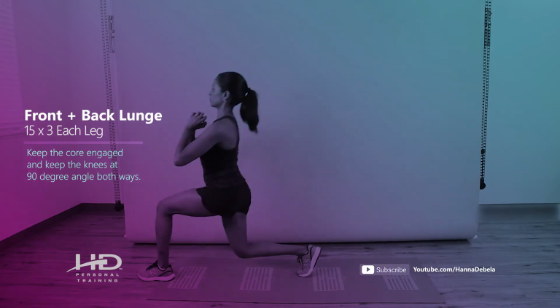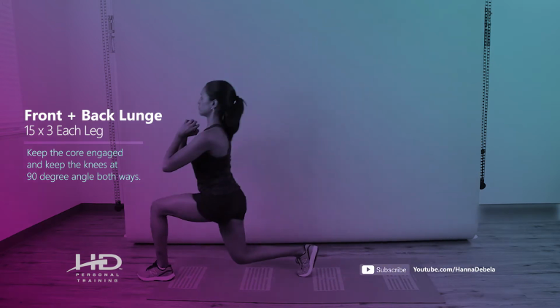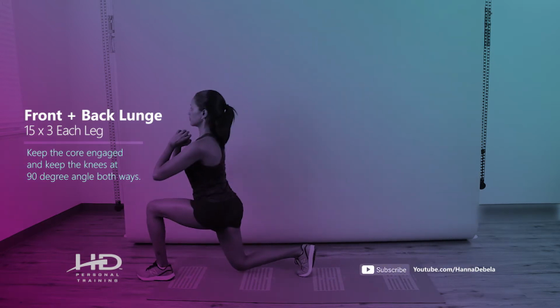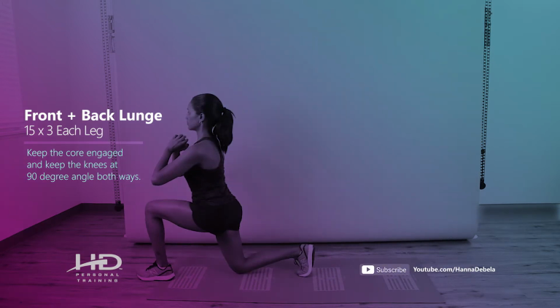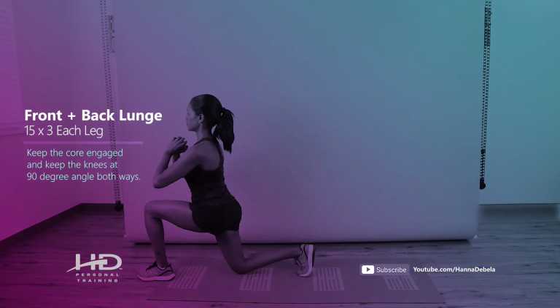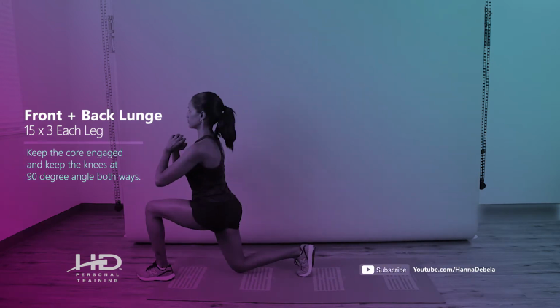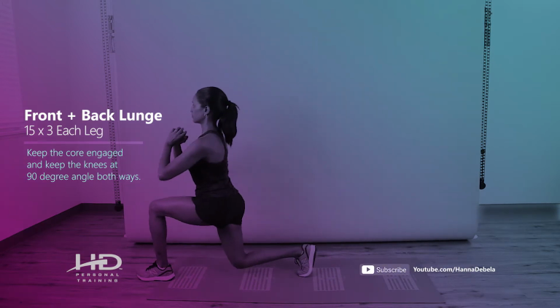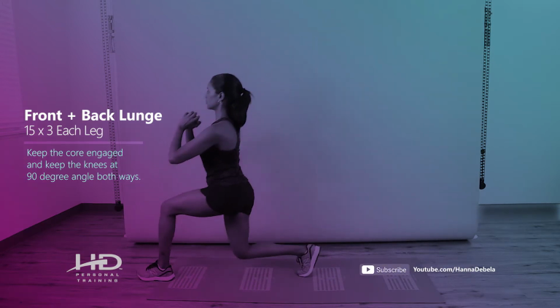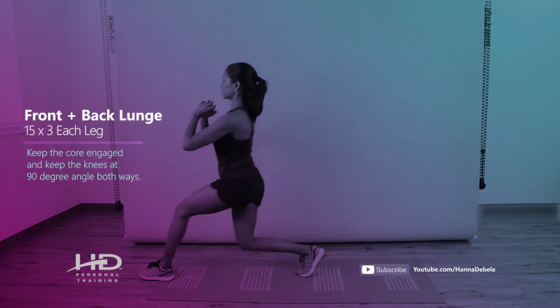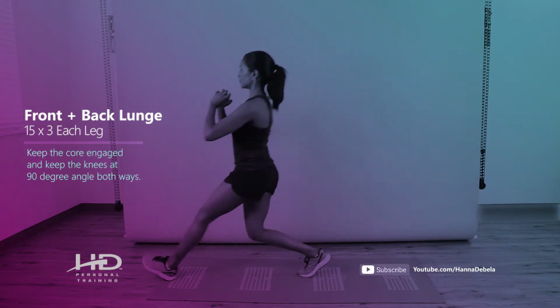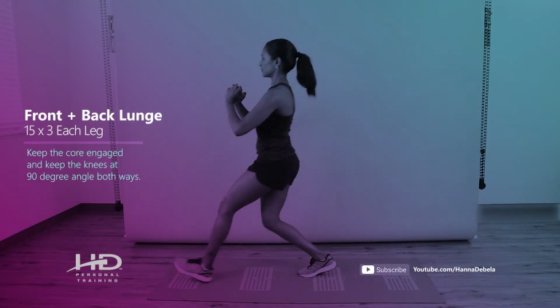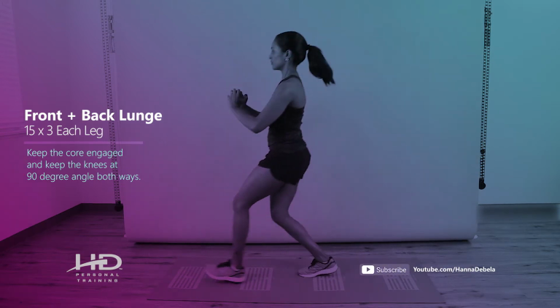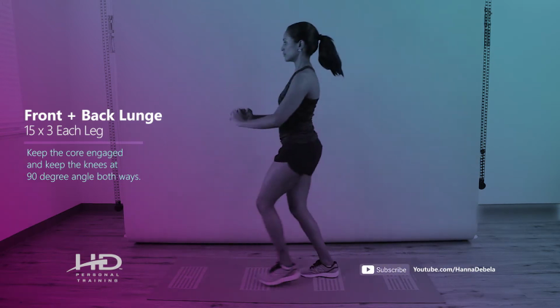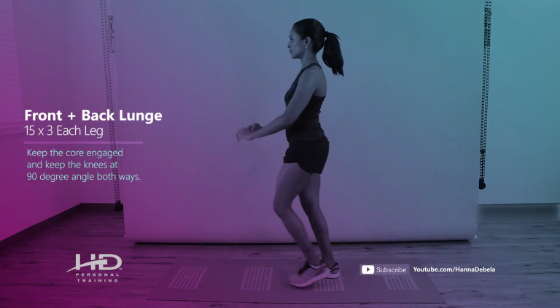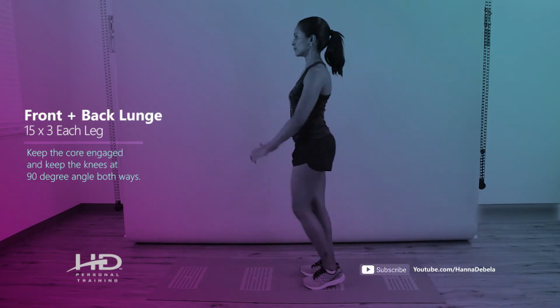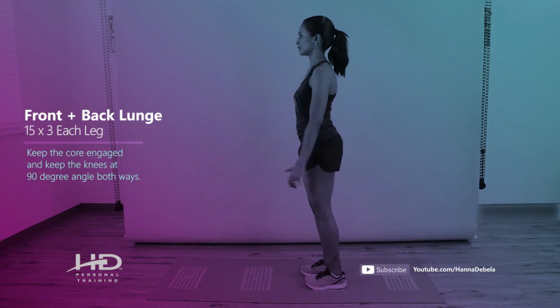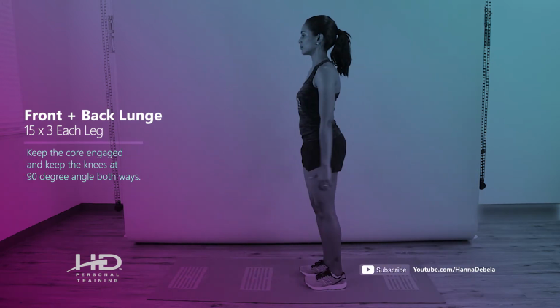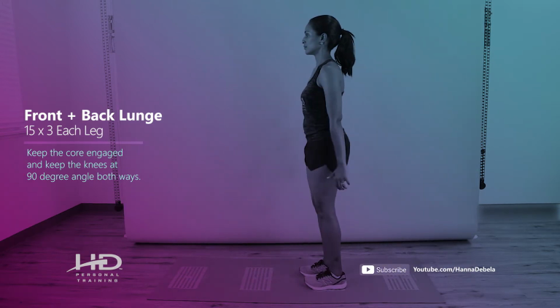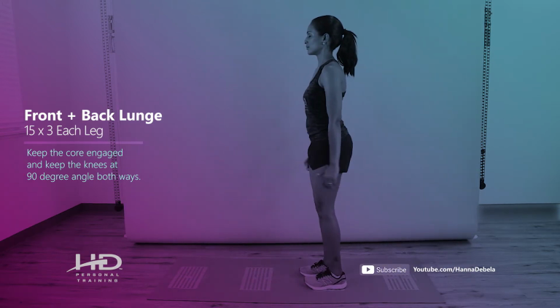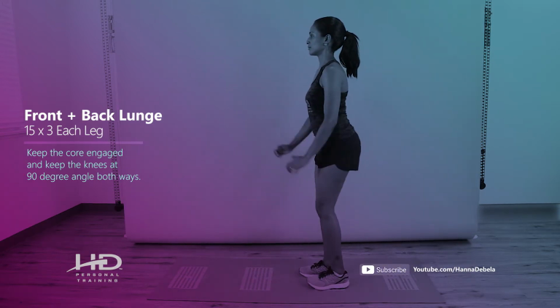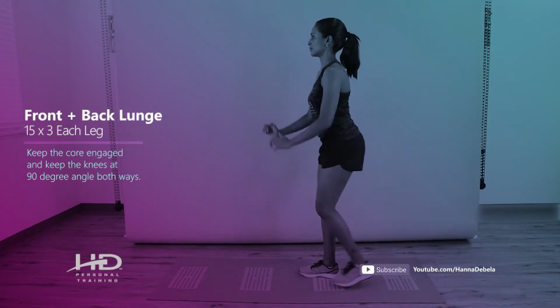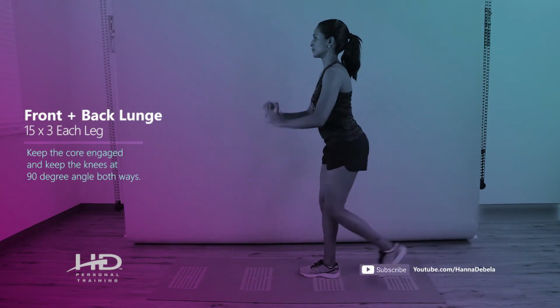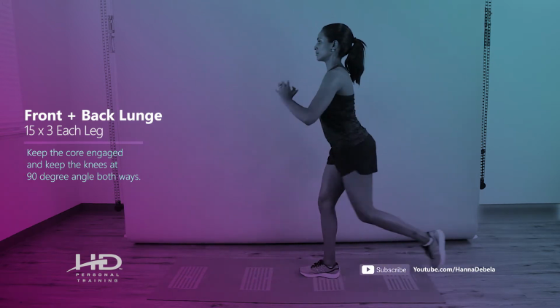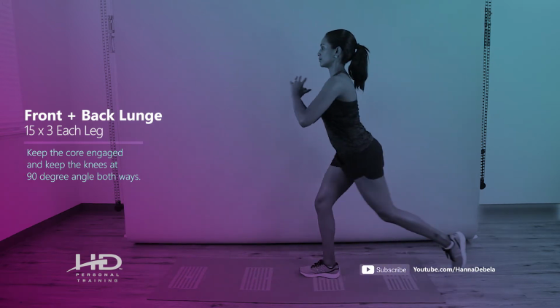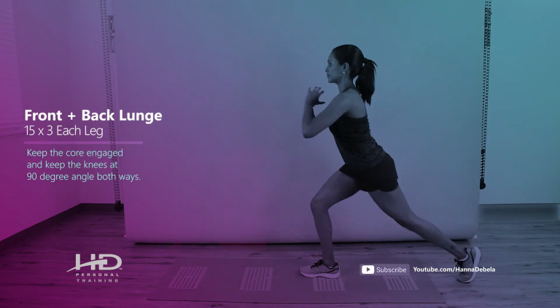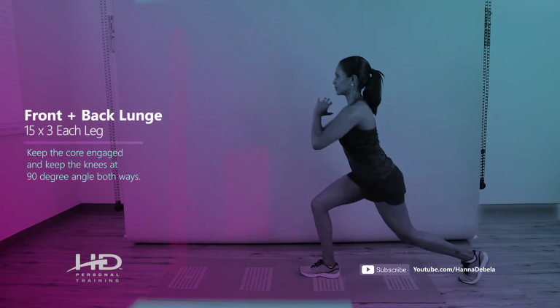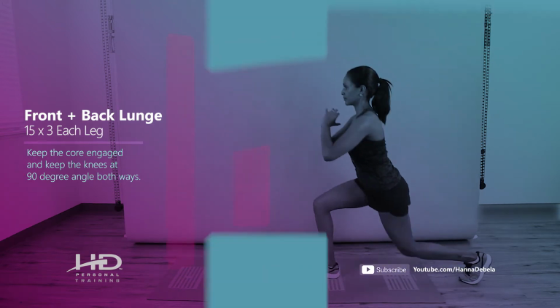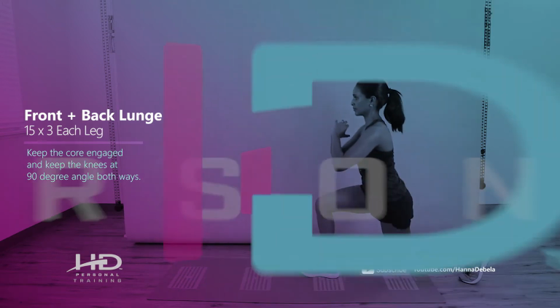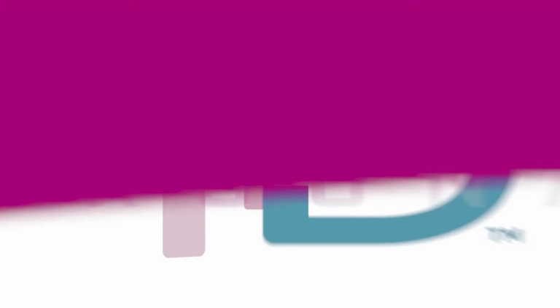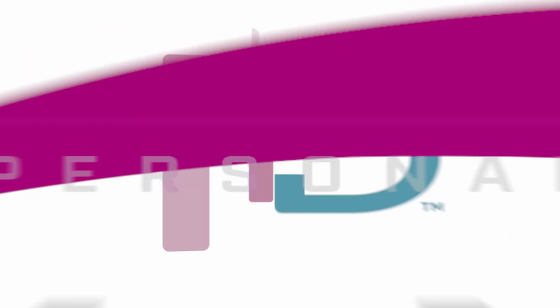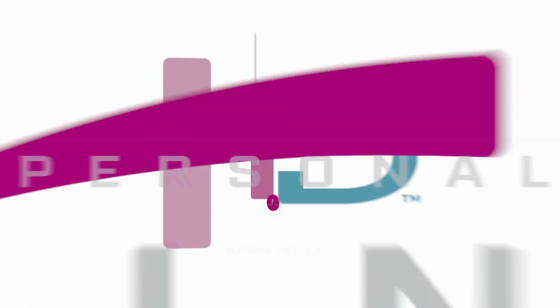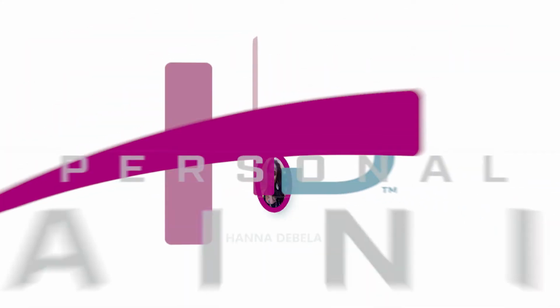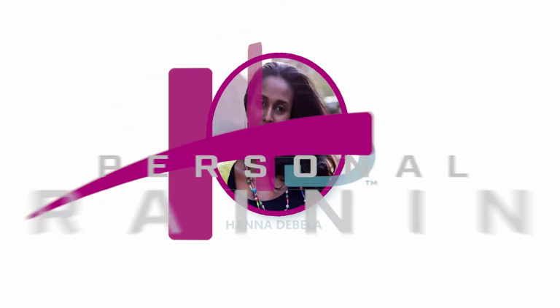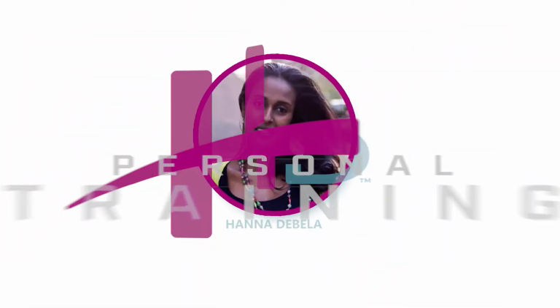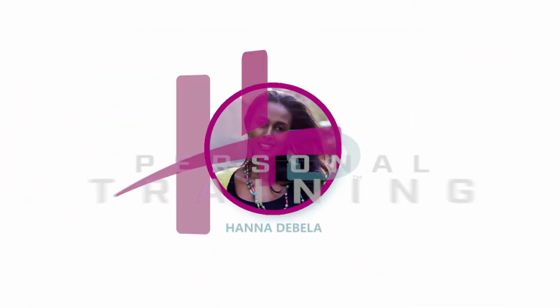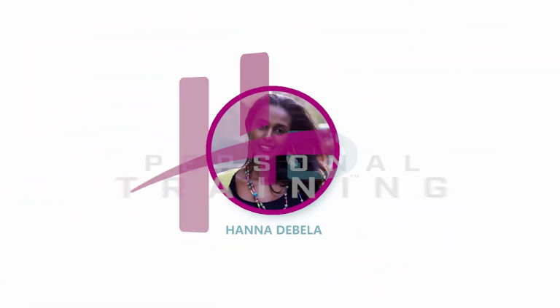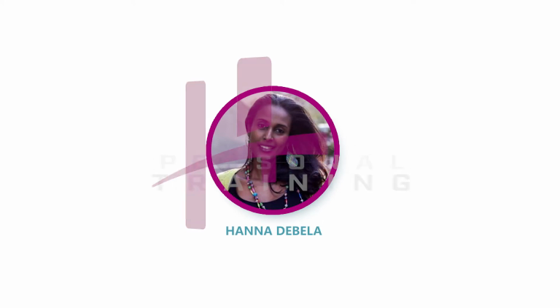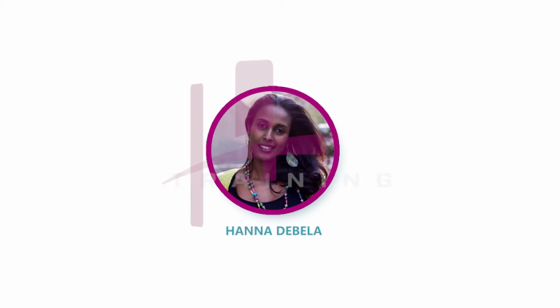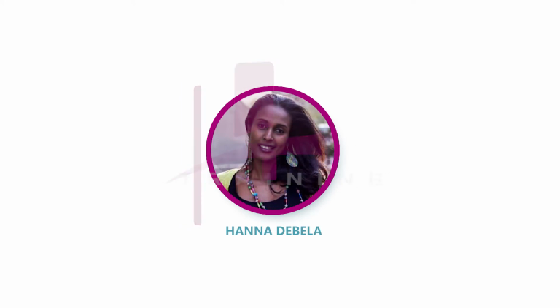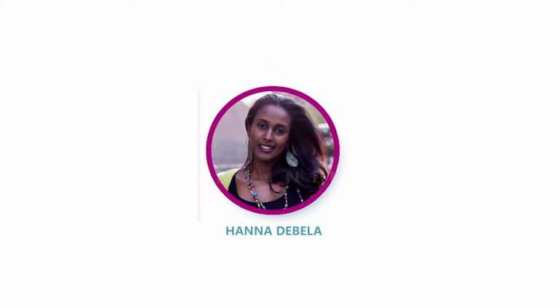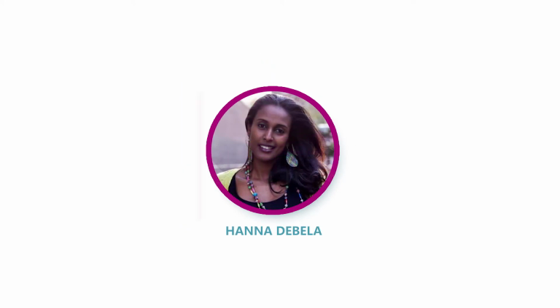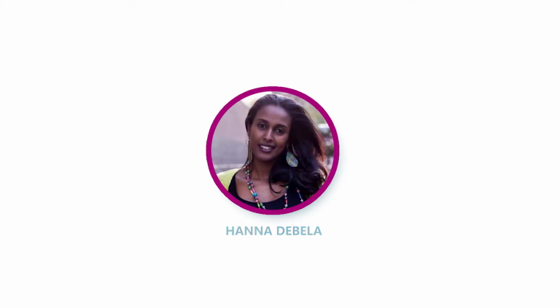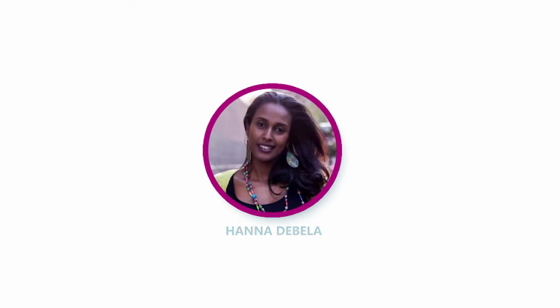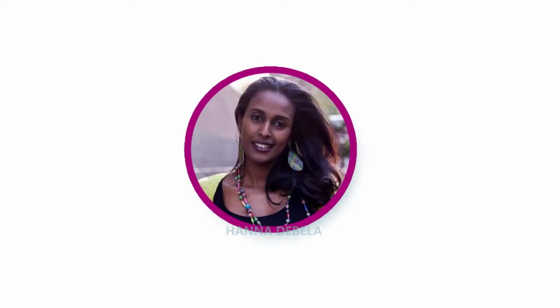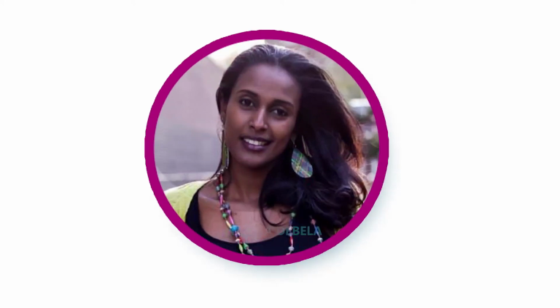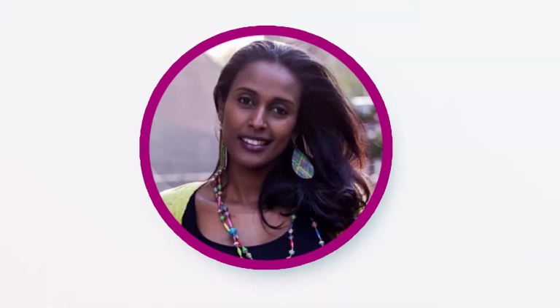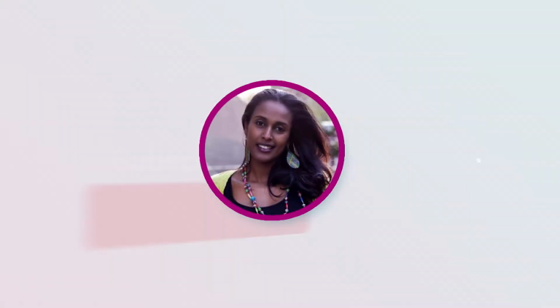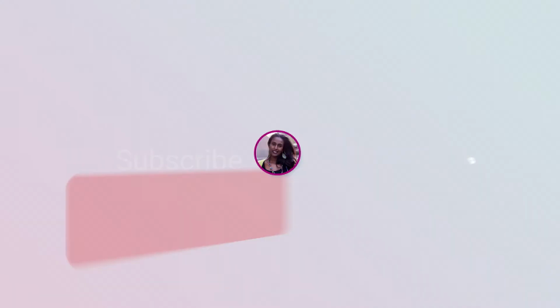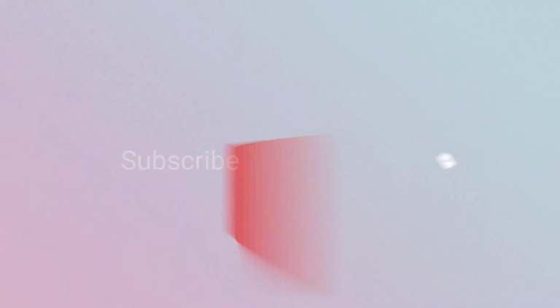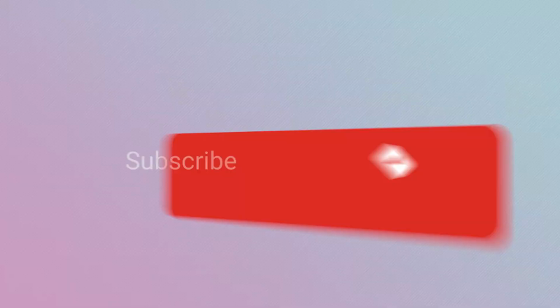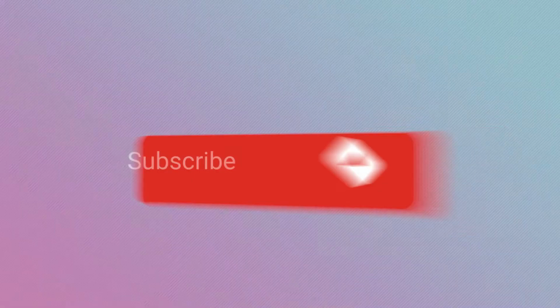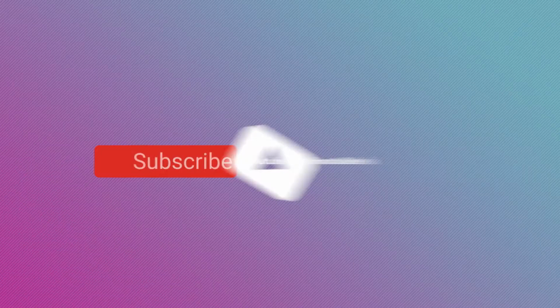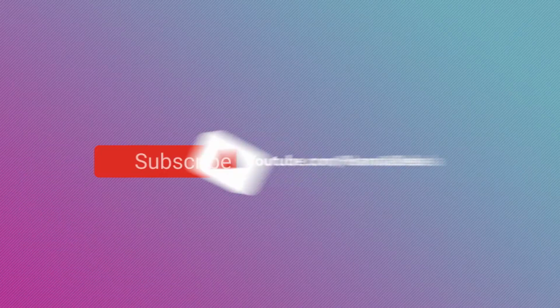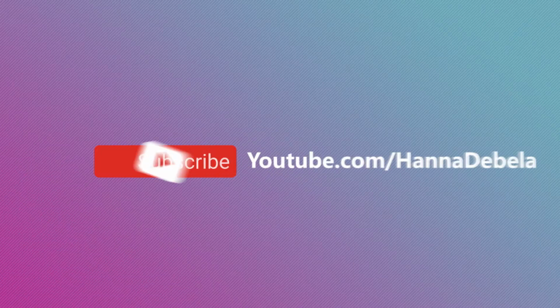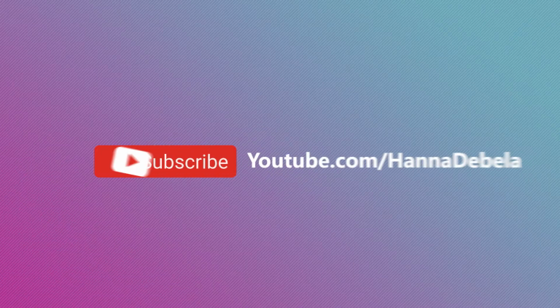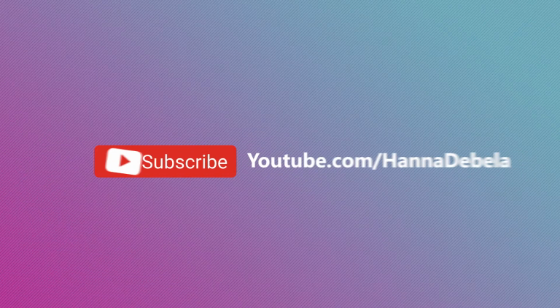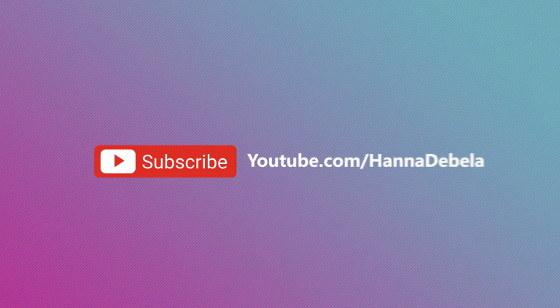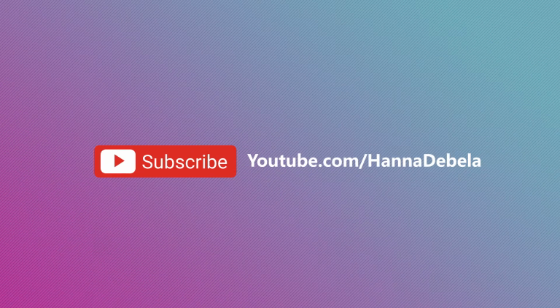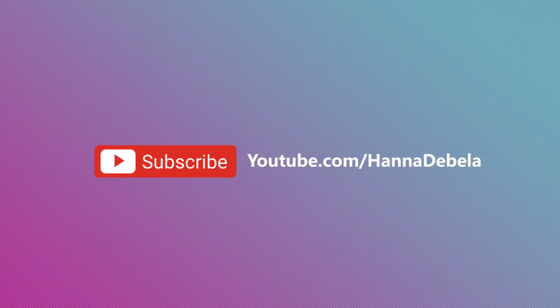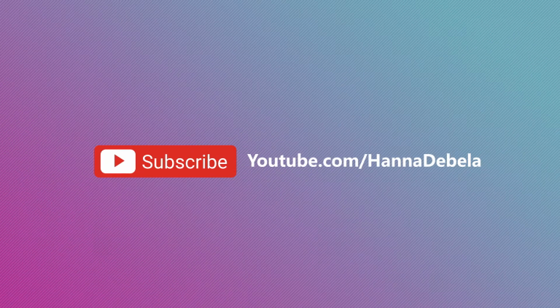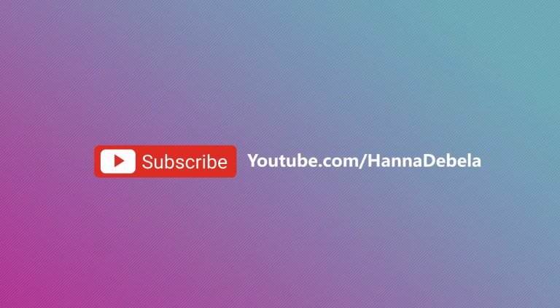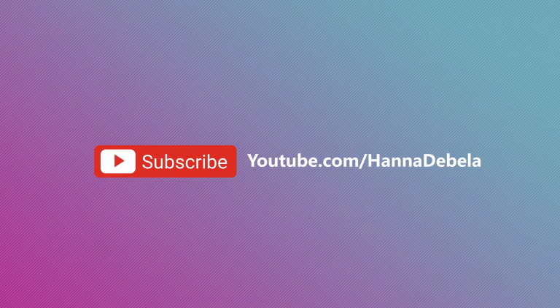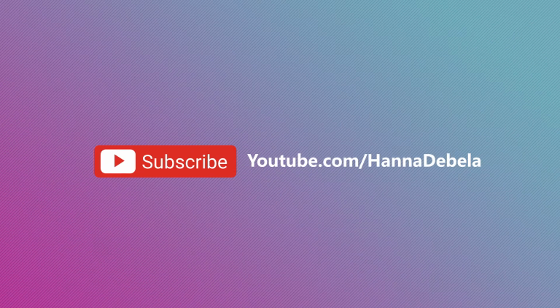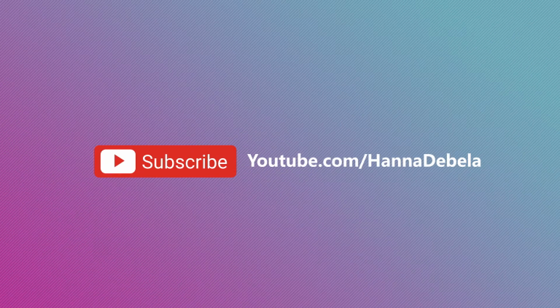This is how you do a front back lunge, and for more information, subscribe to my YouTube channel. See you tomorrow!